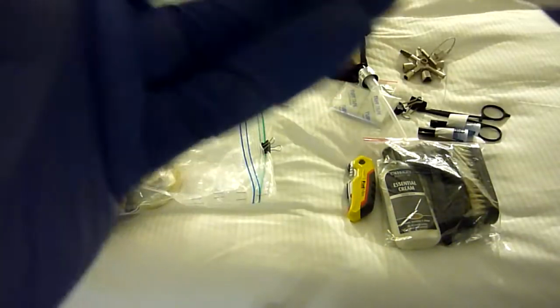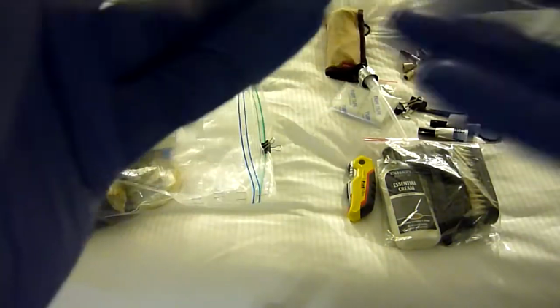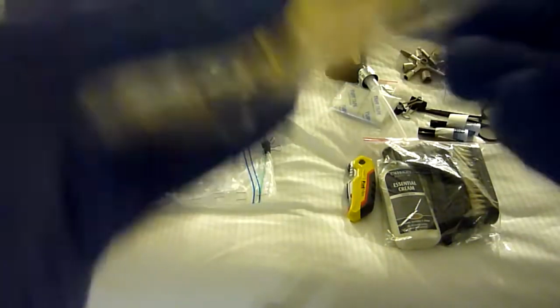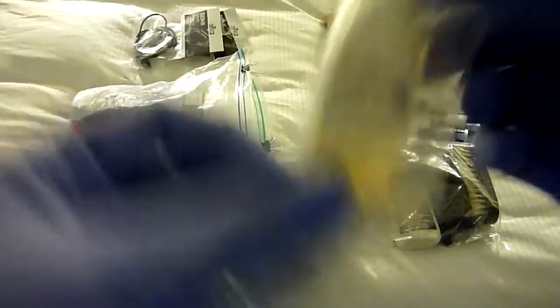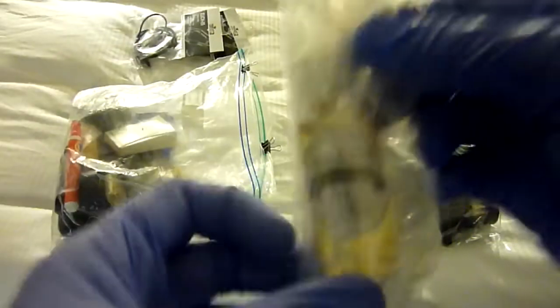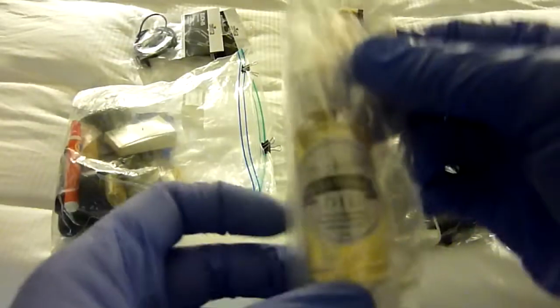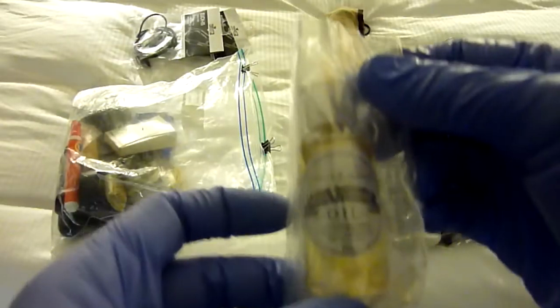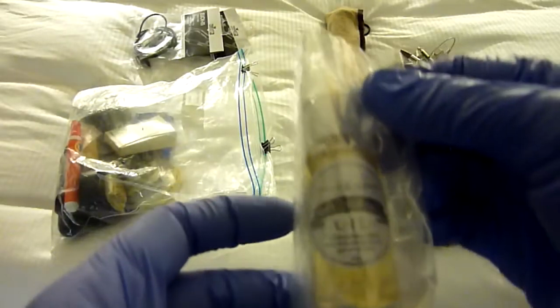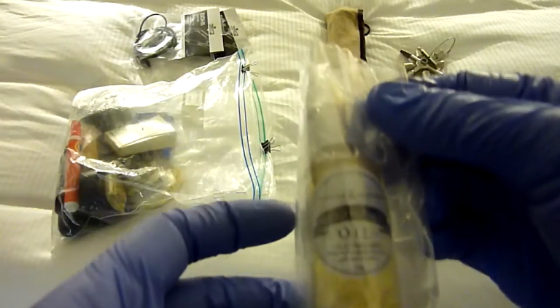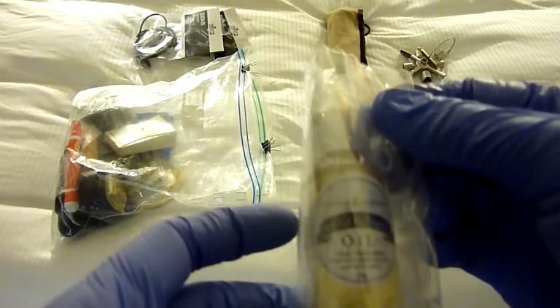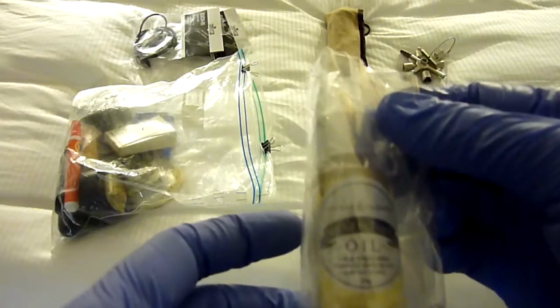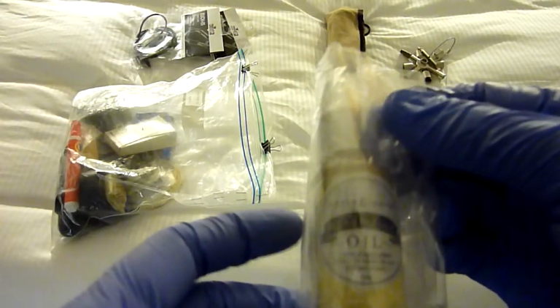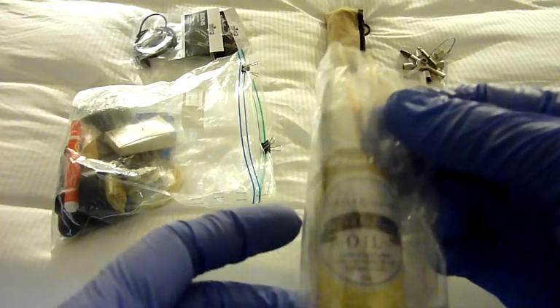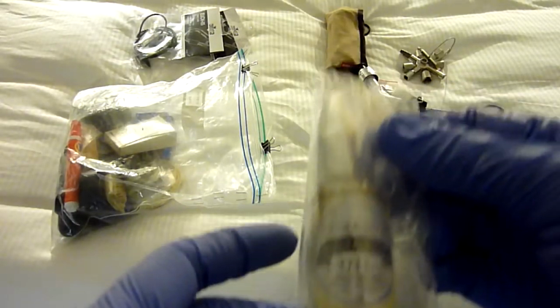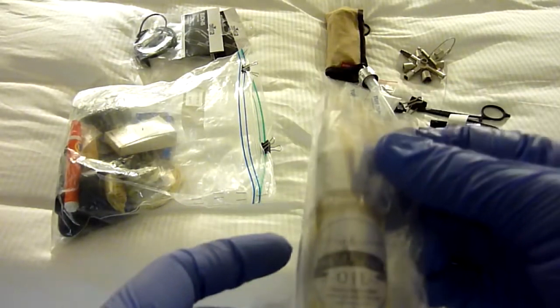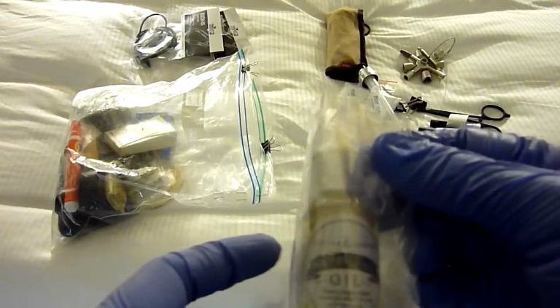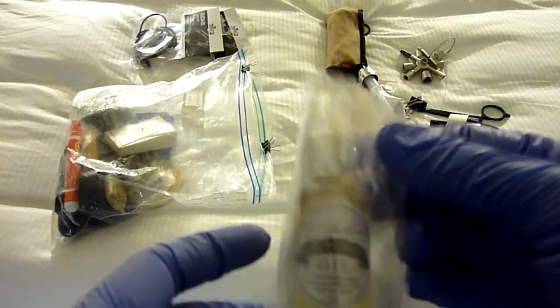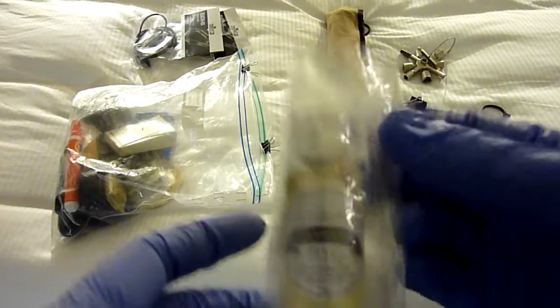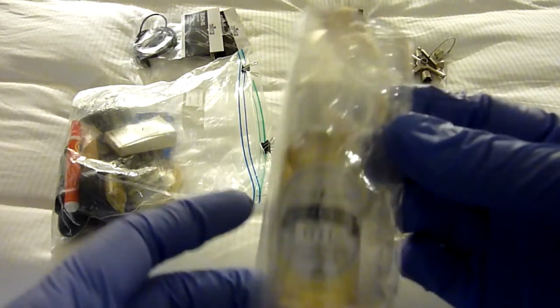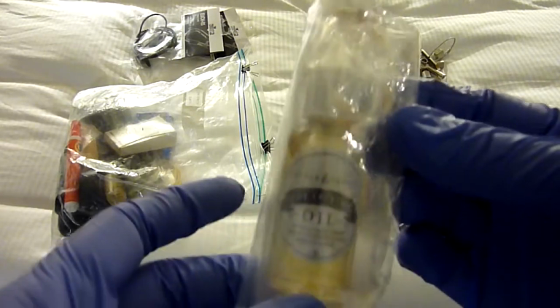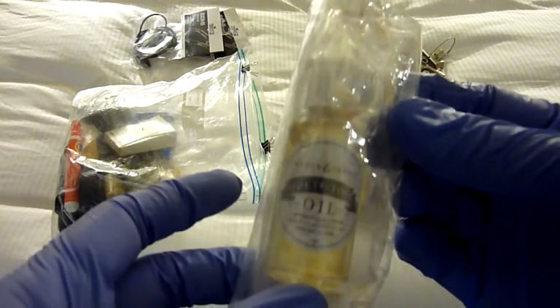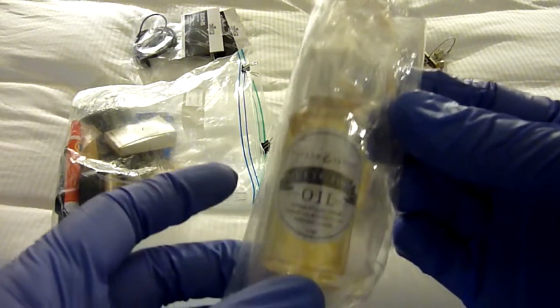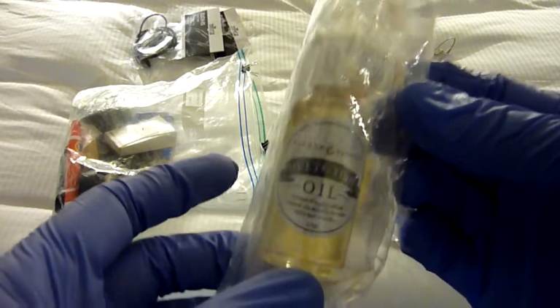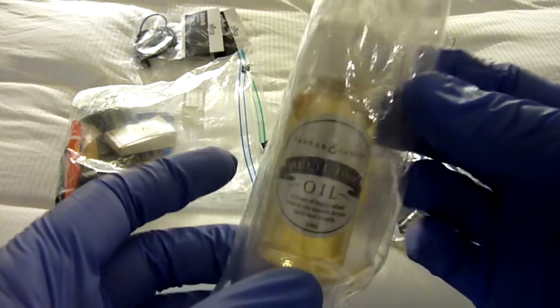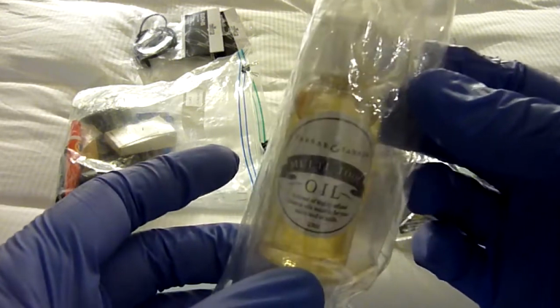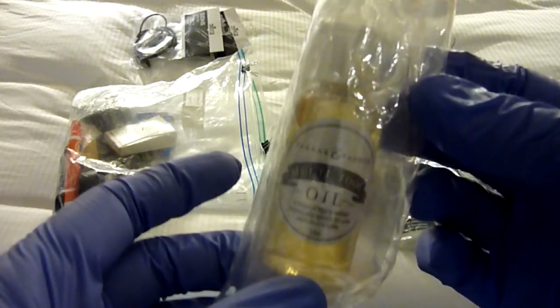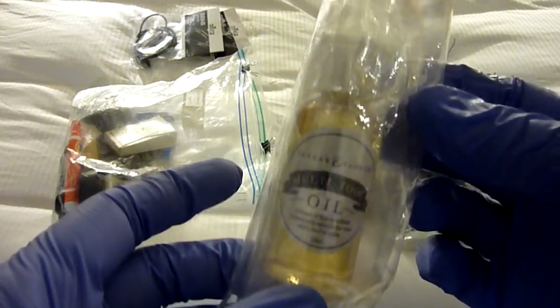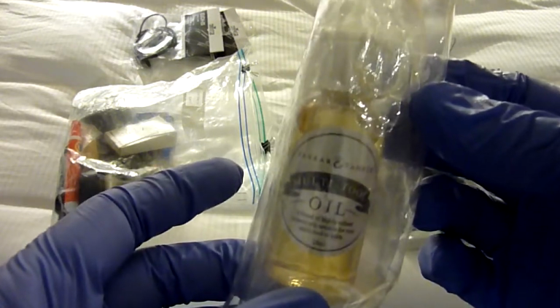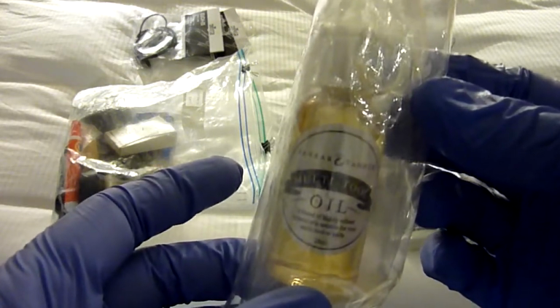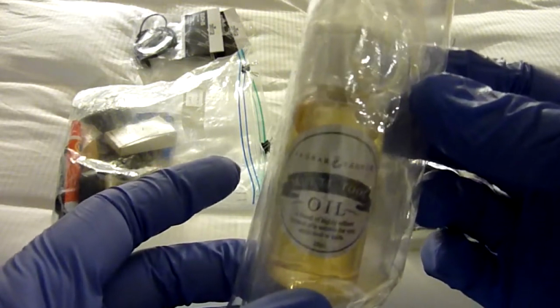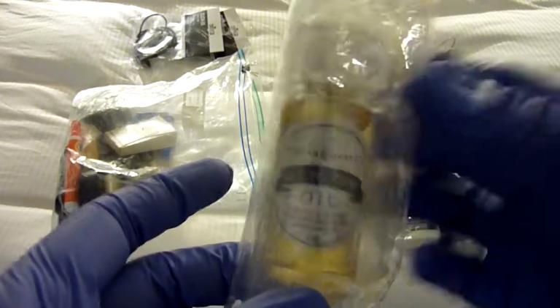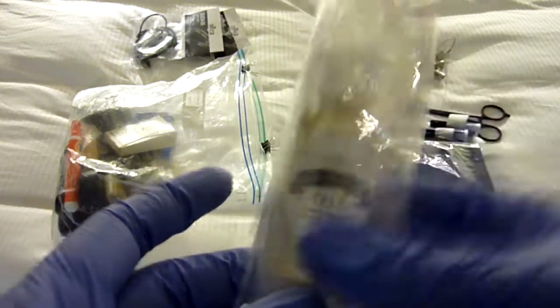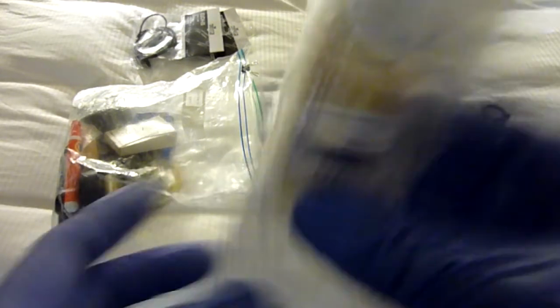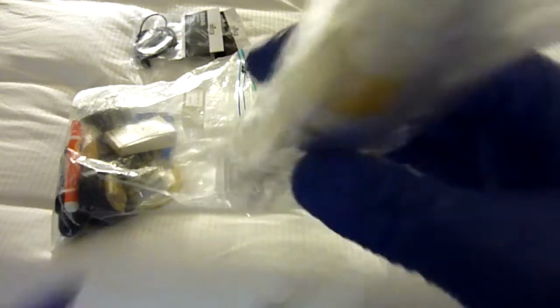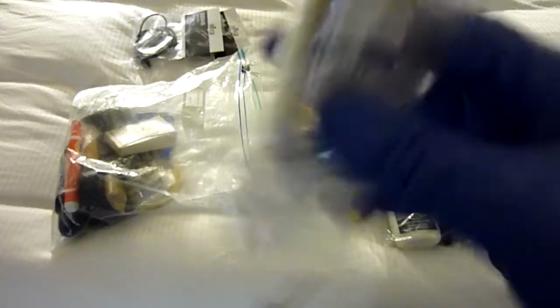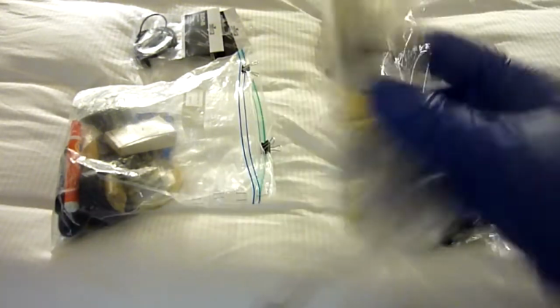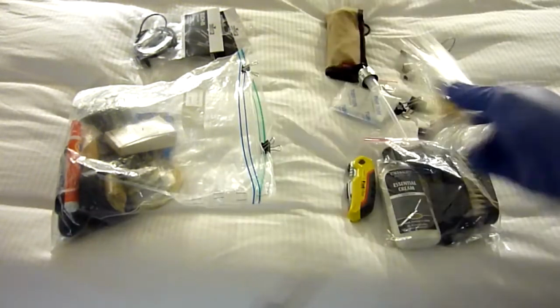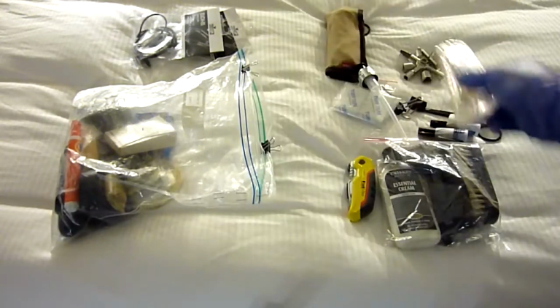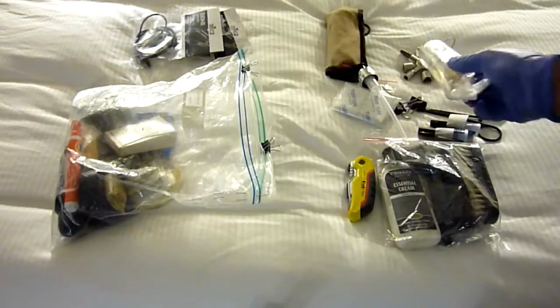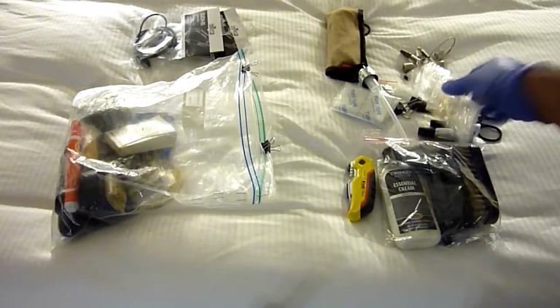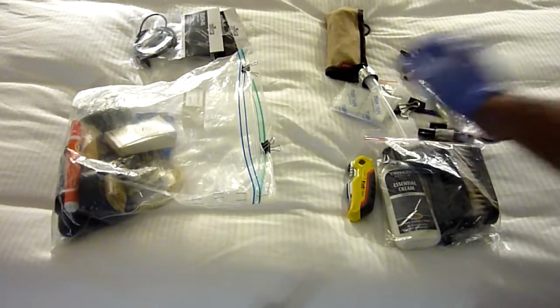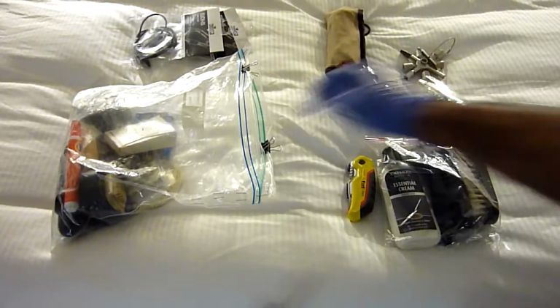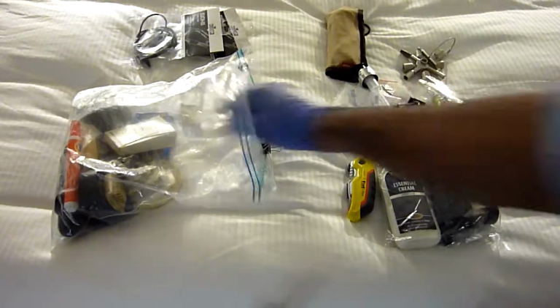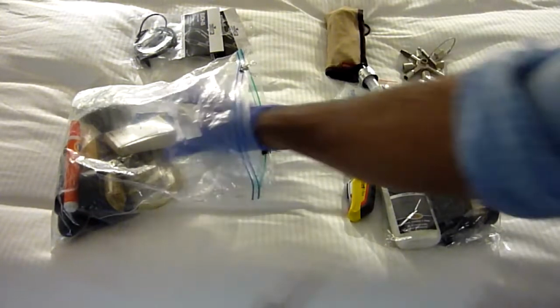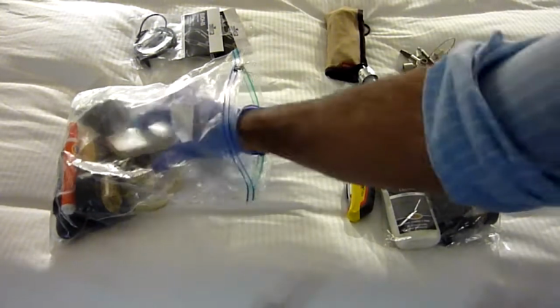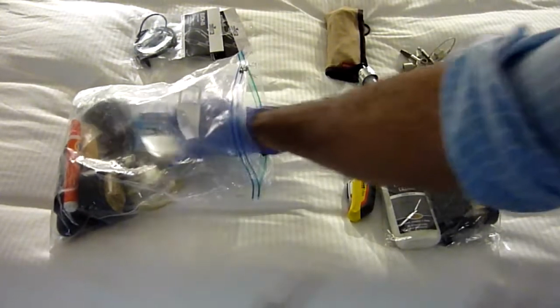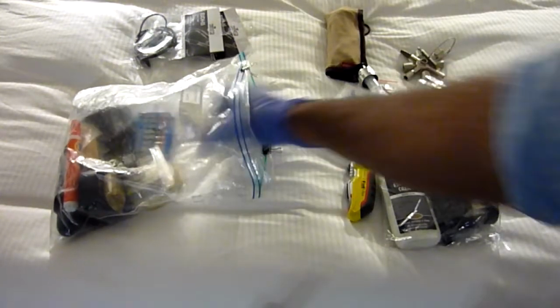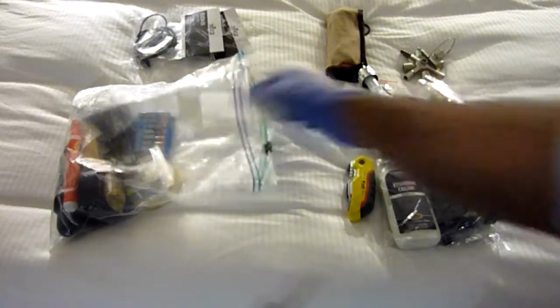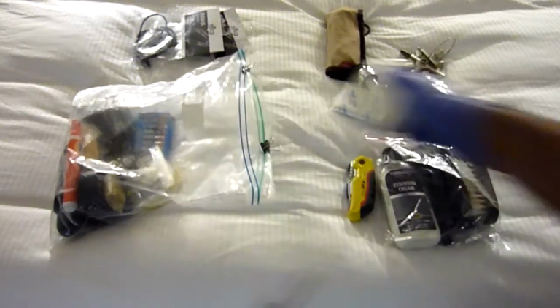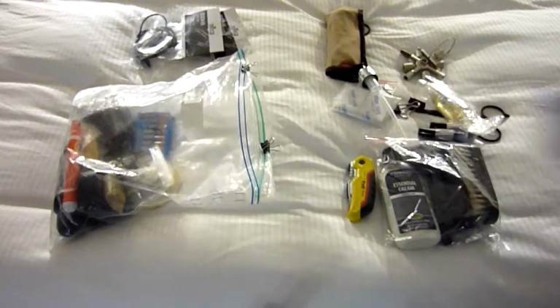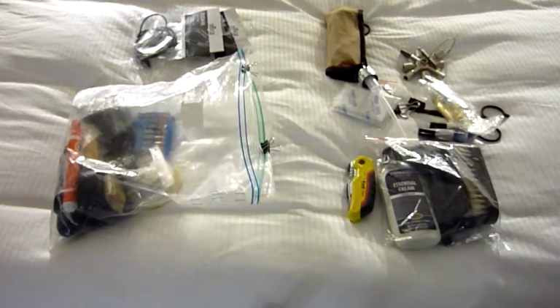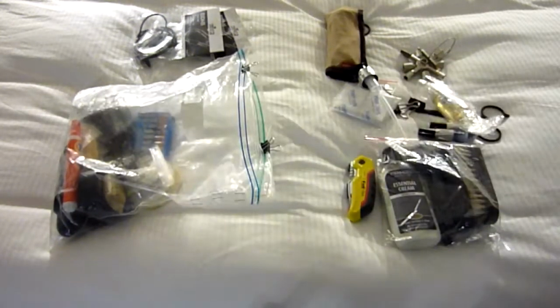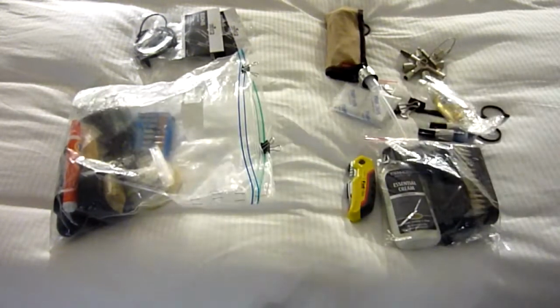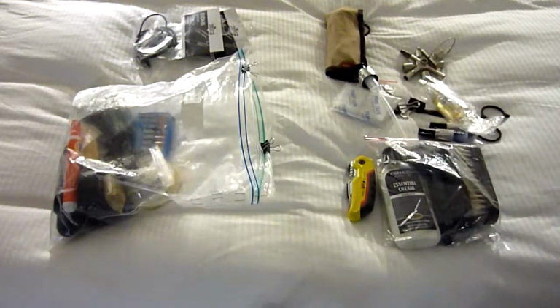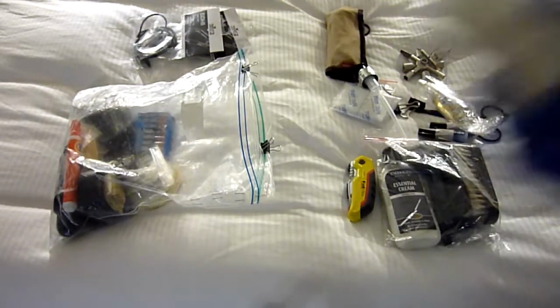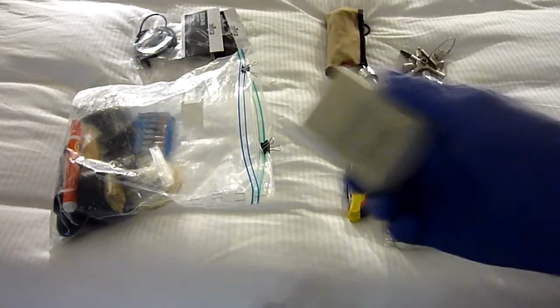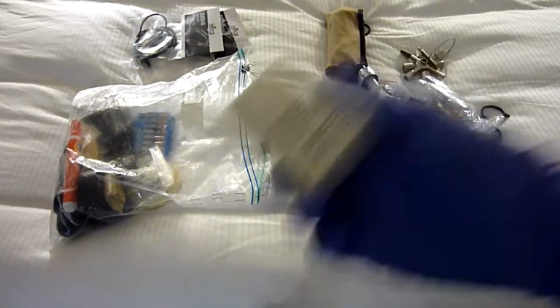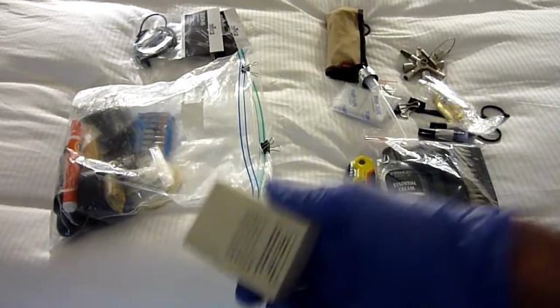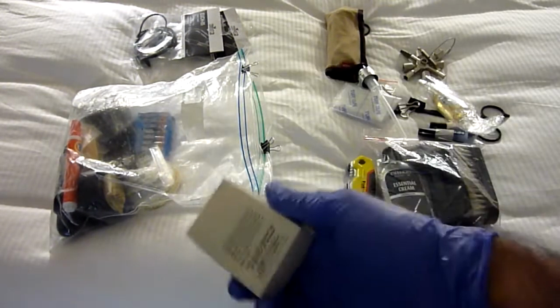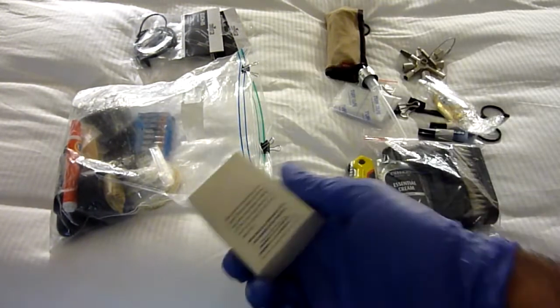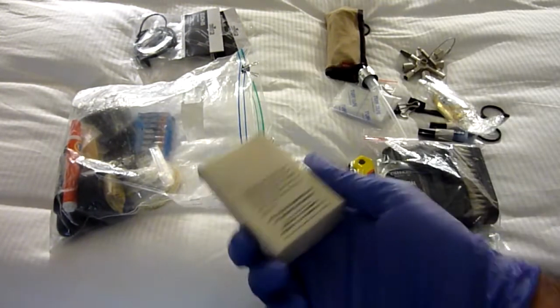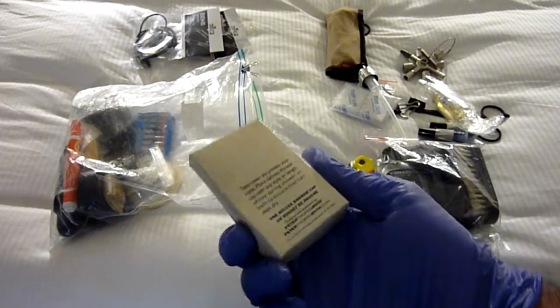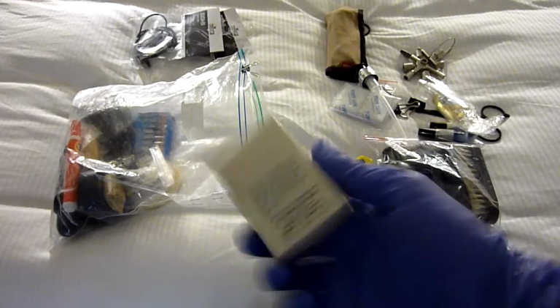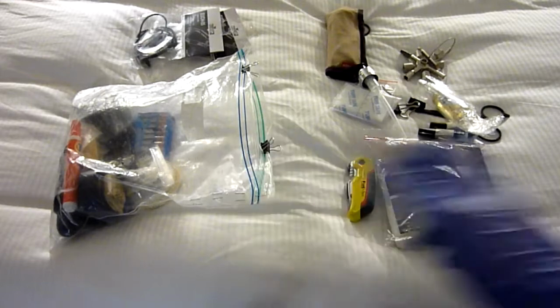This is tool oil — it's for my Leatherman and my Swiss Army knives.